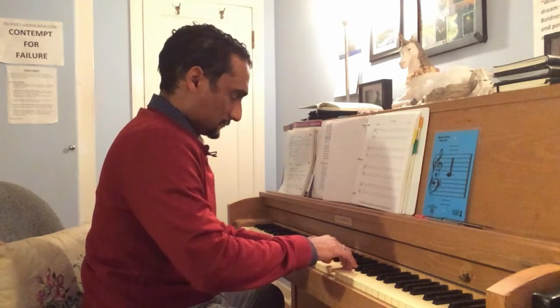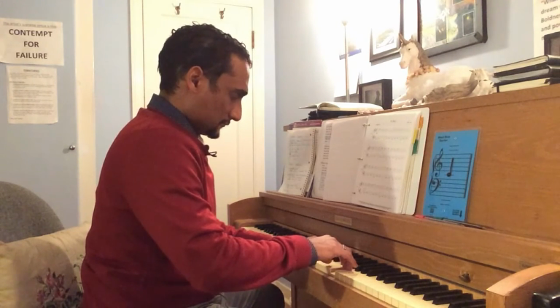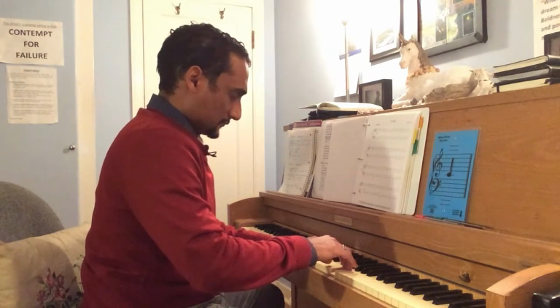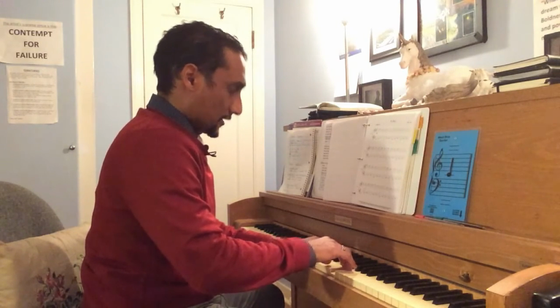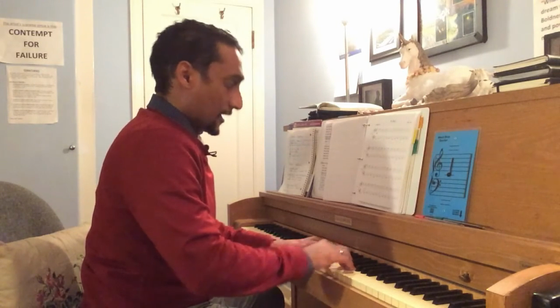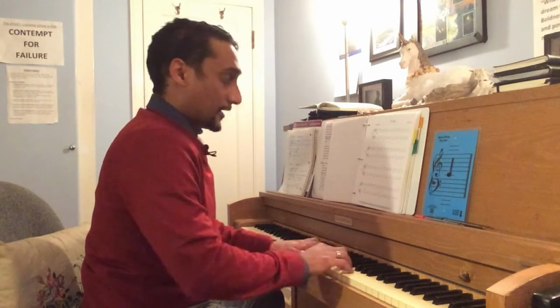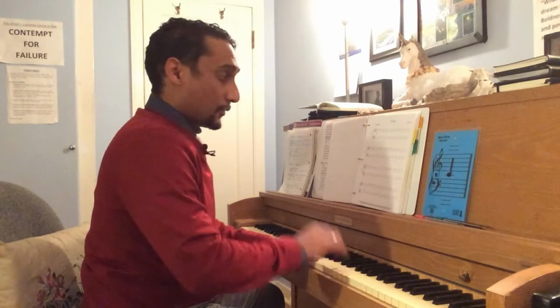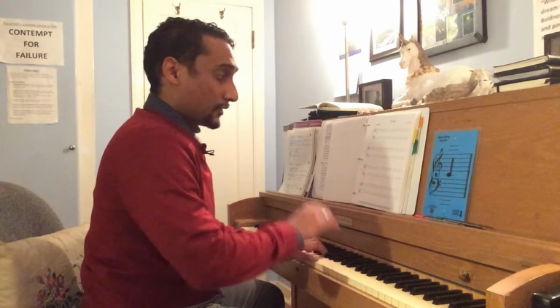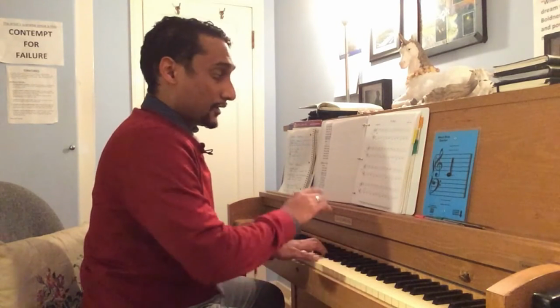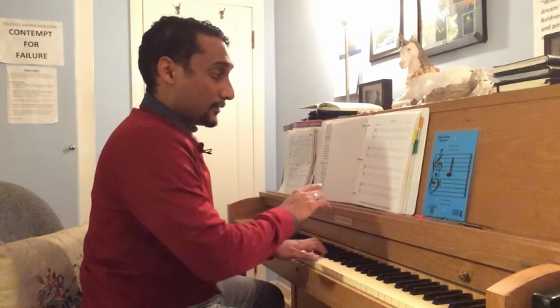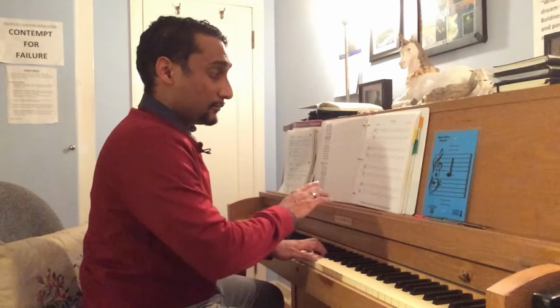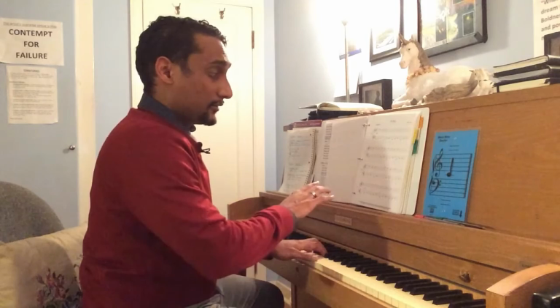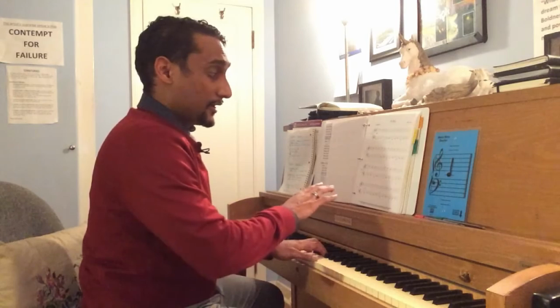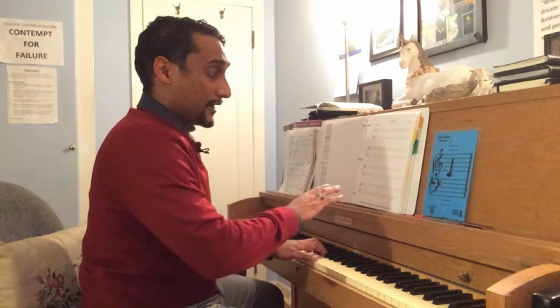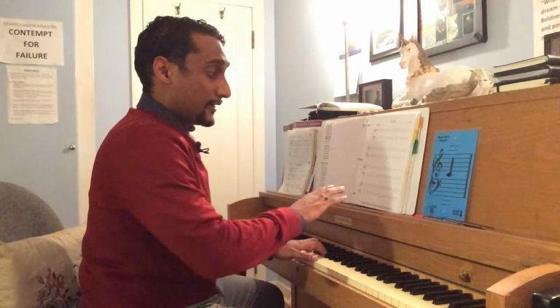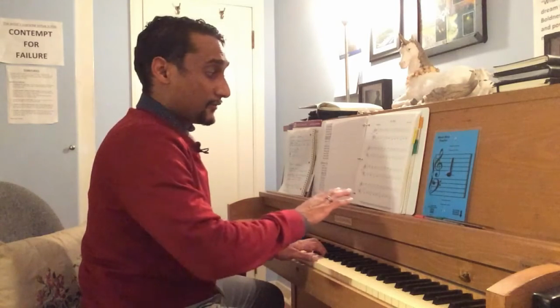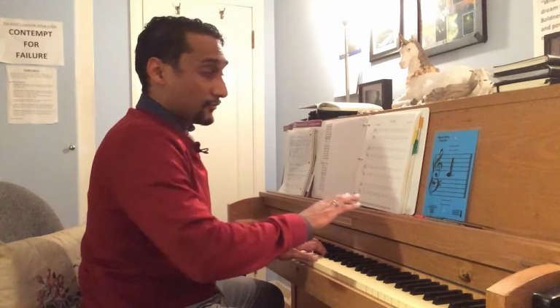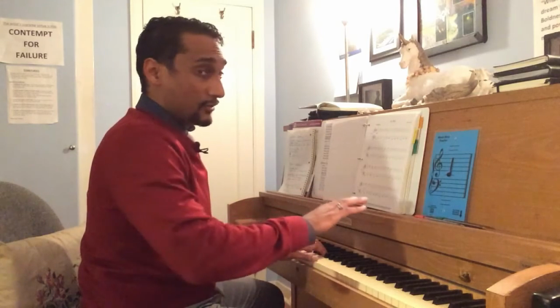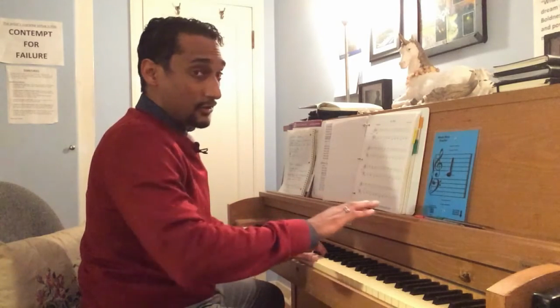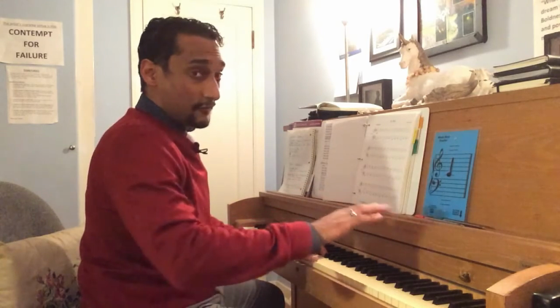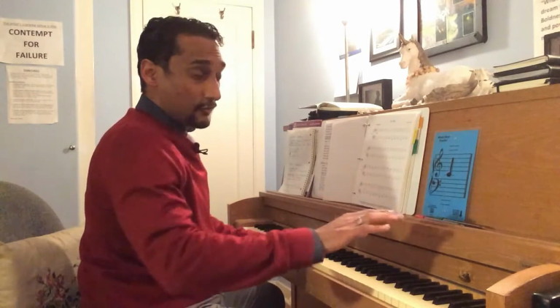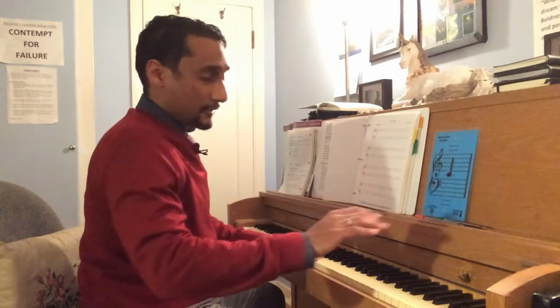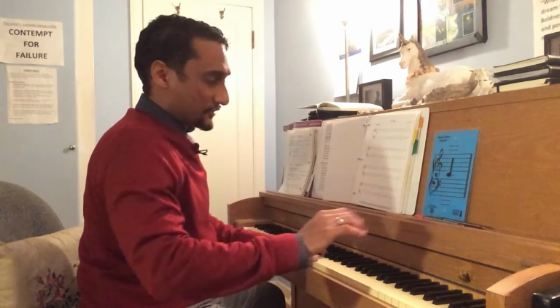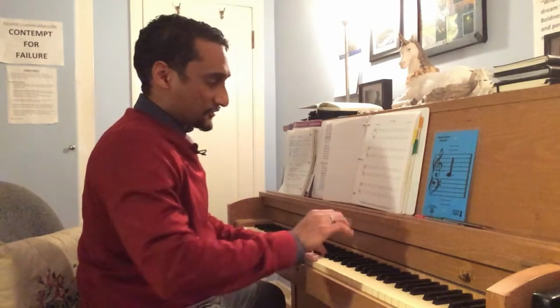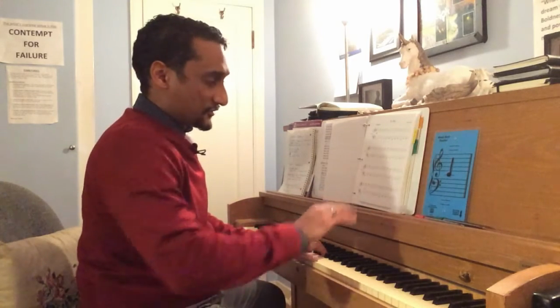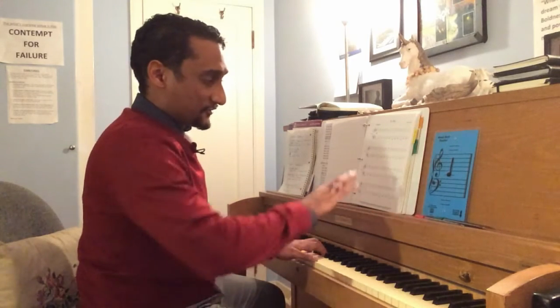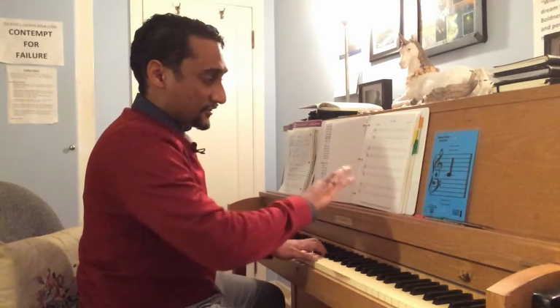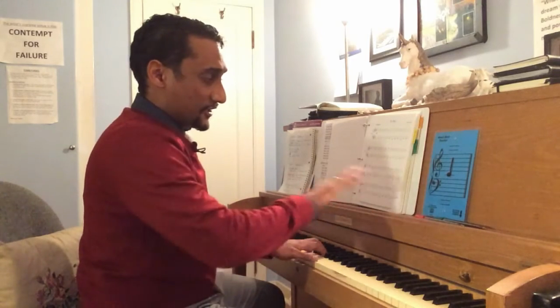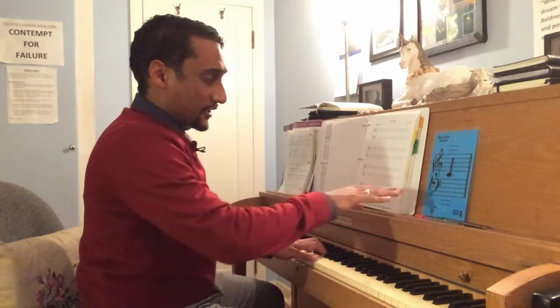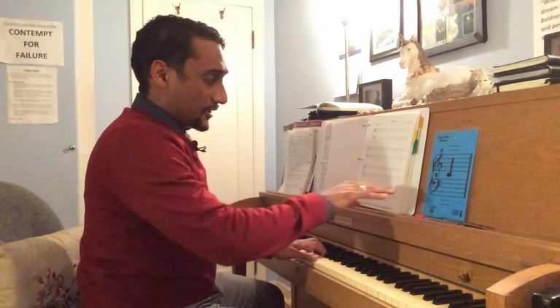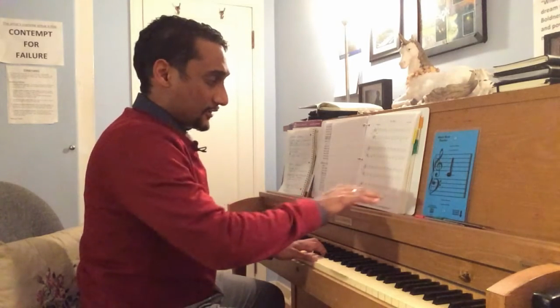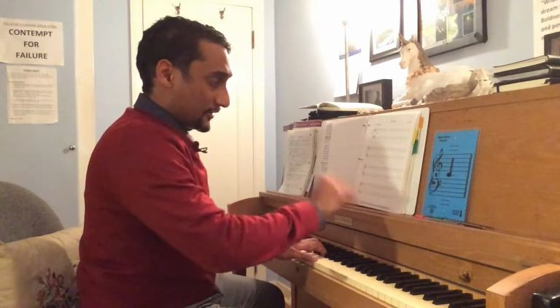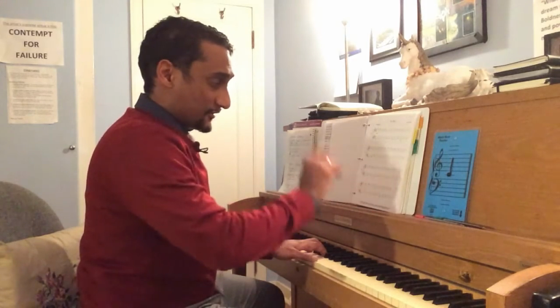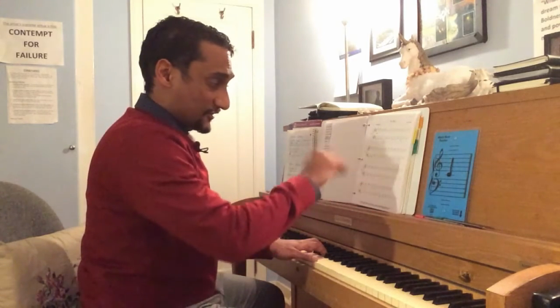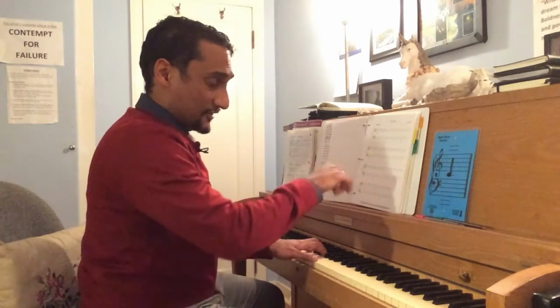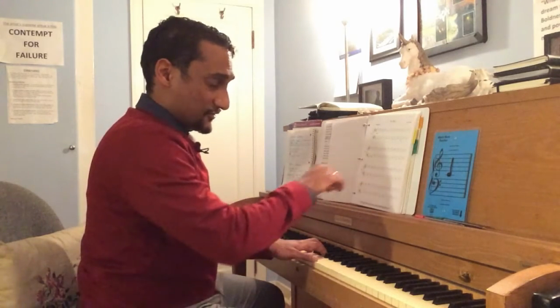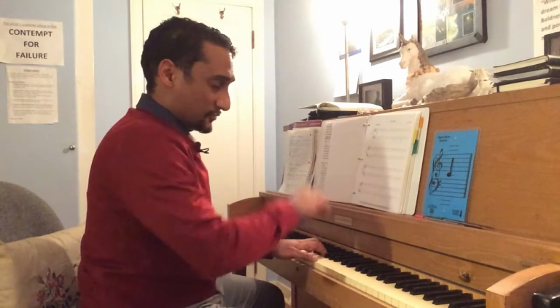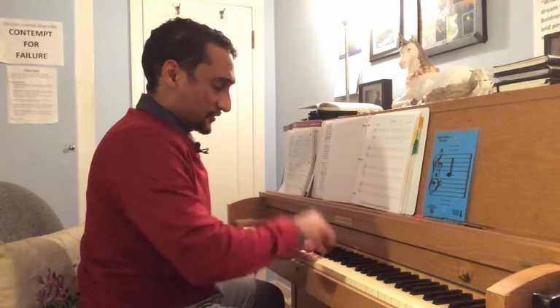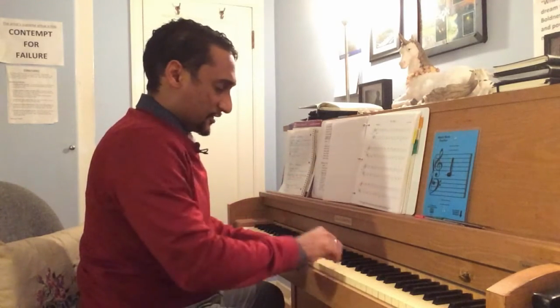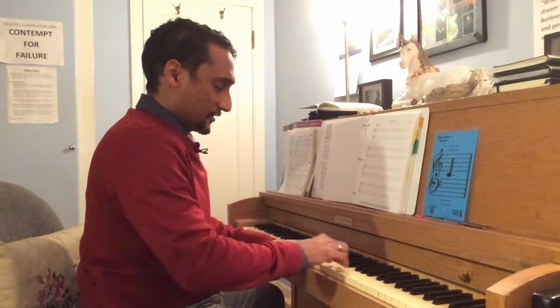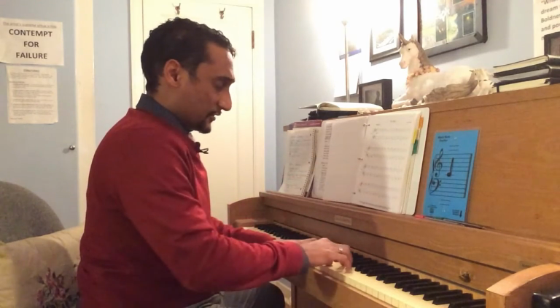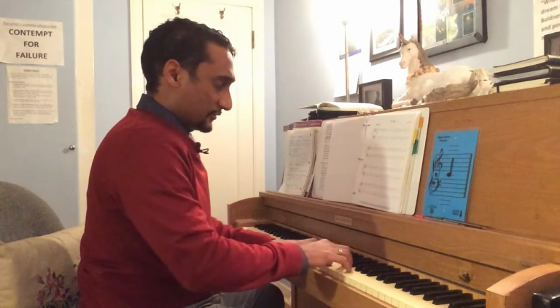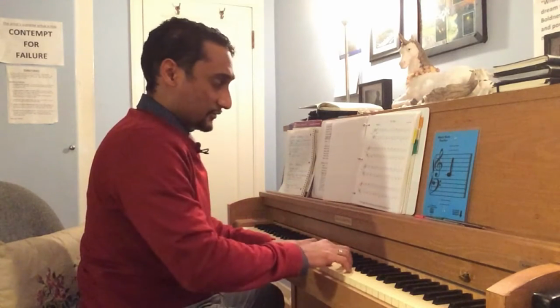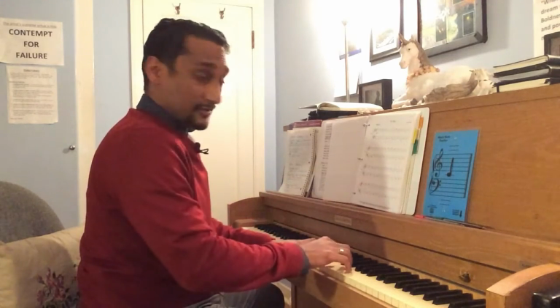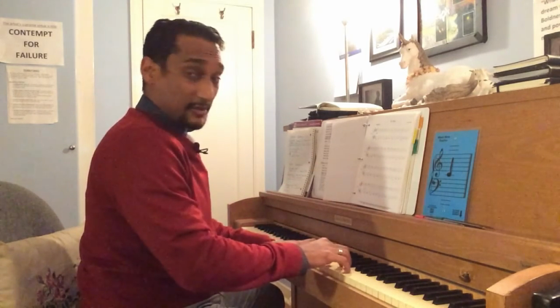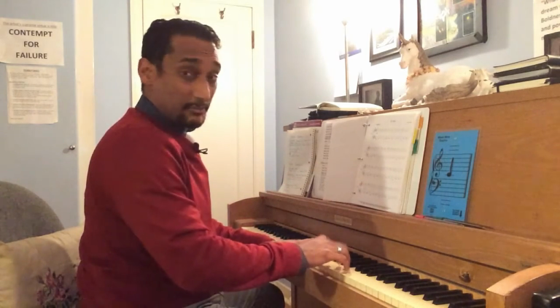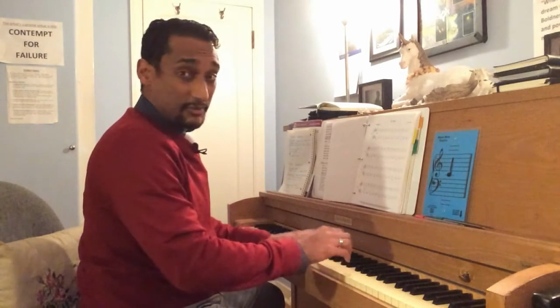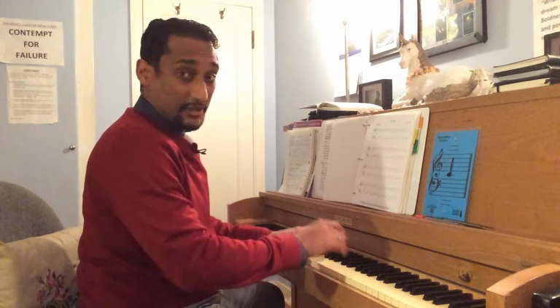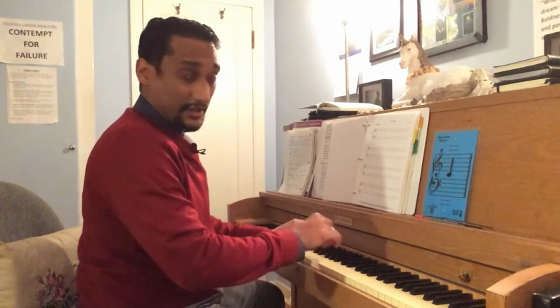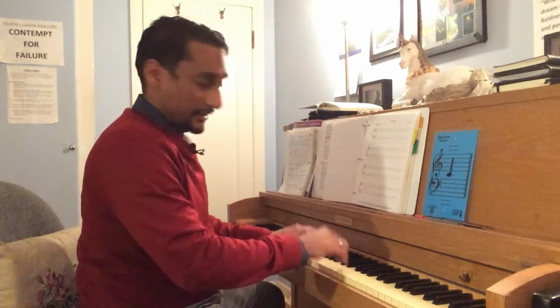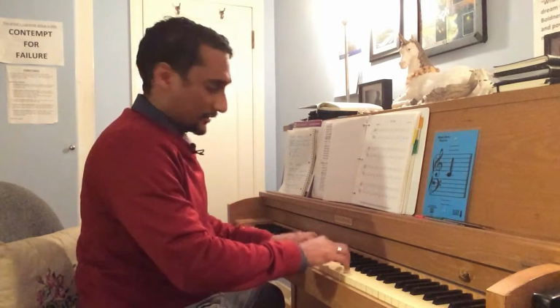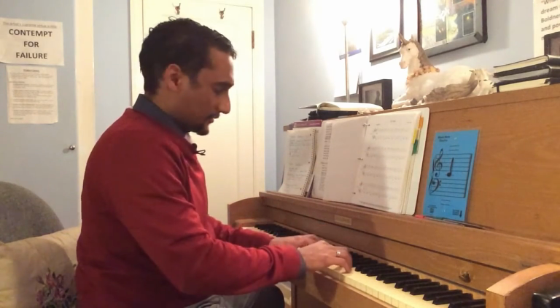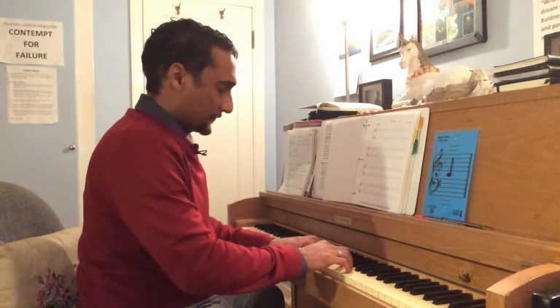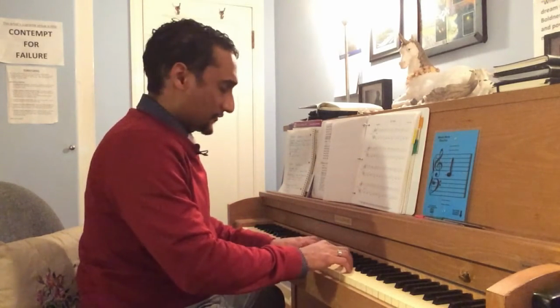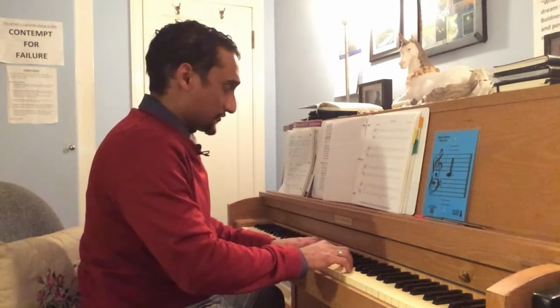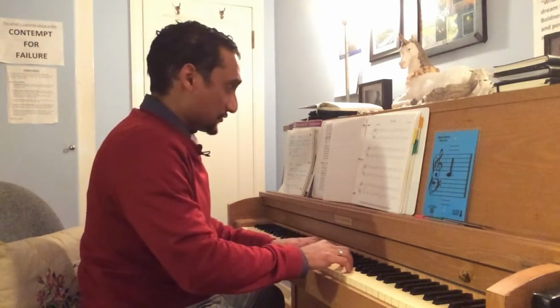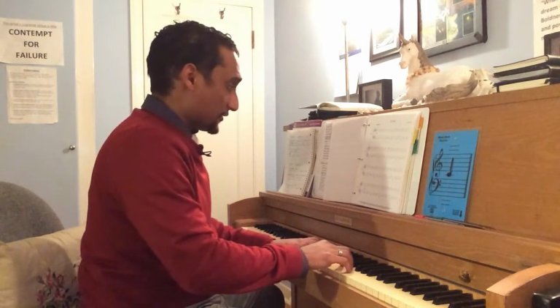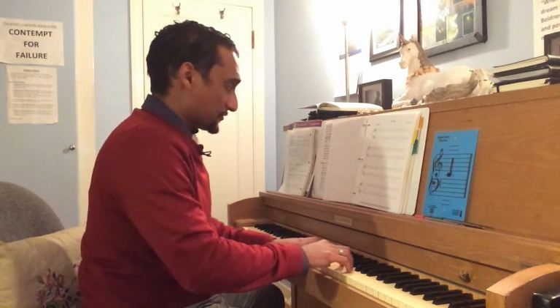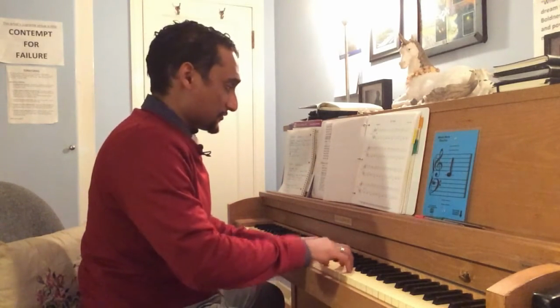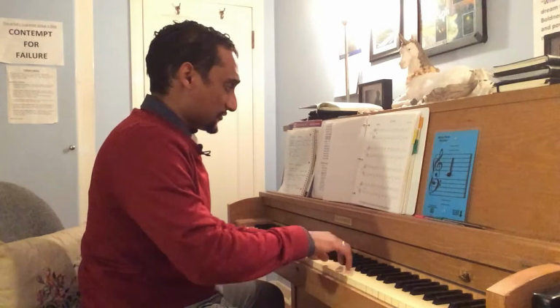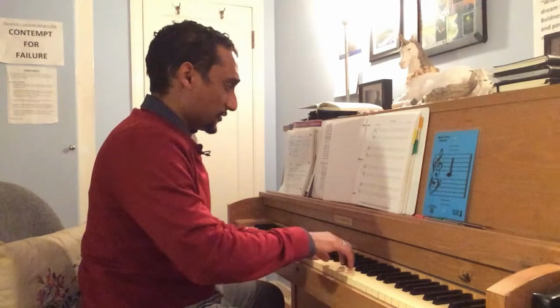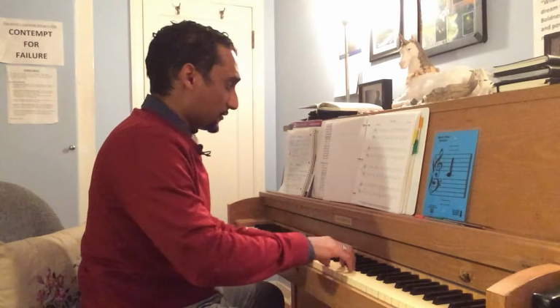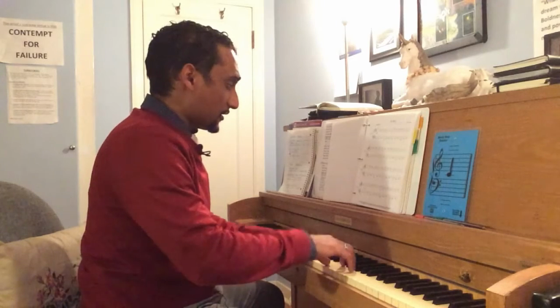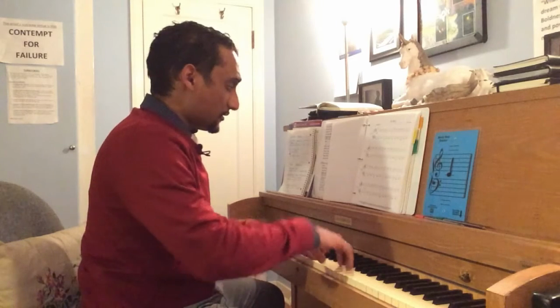Now we're going to play through all four measures, because this is easier material than playing the first two measures. So here we go.